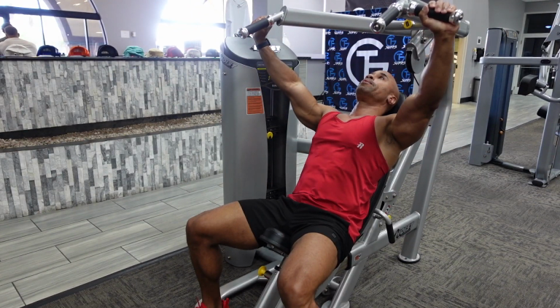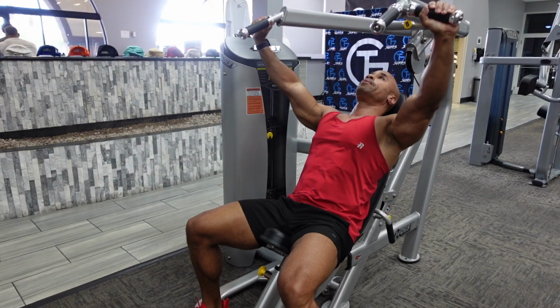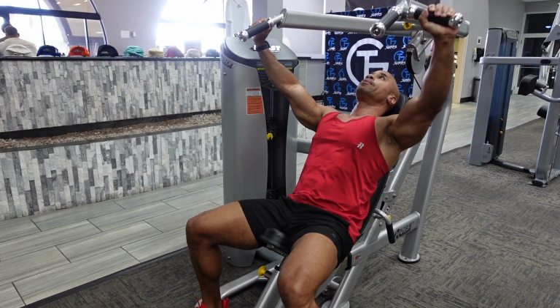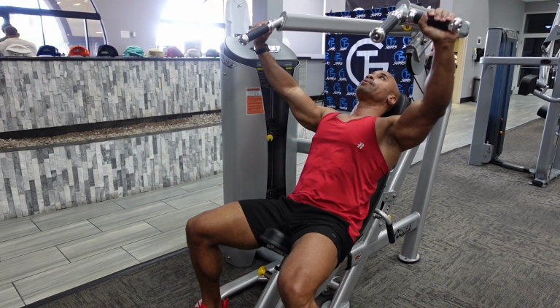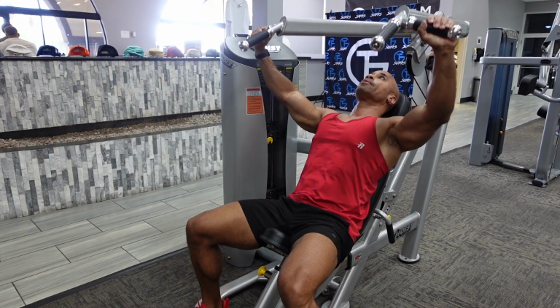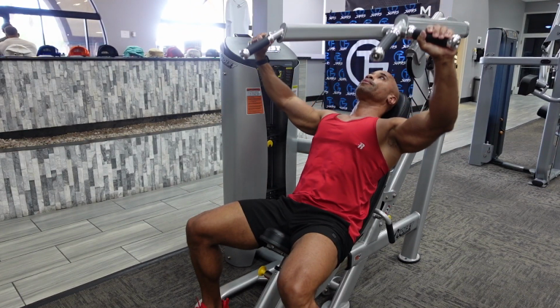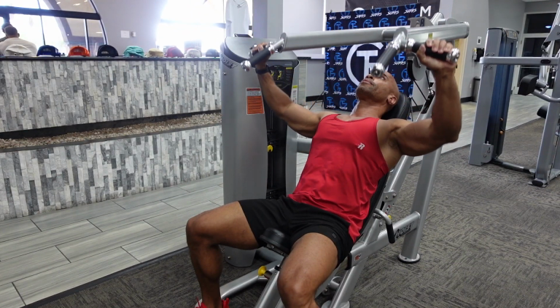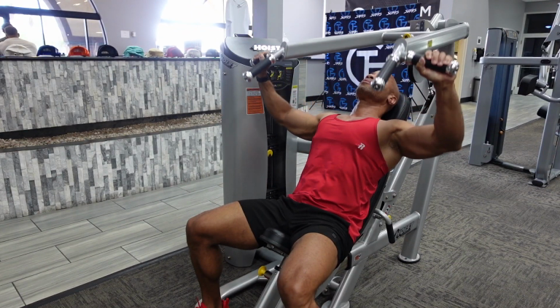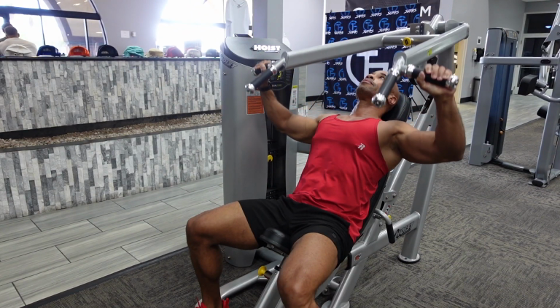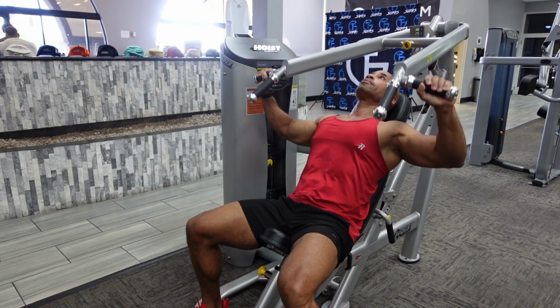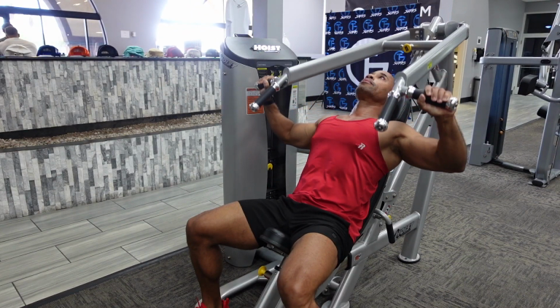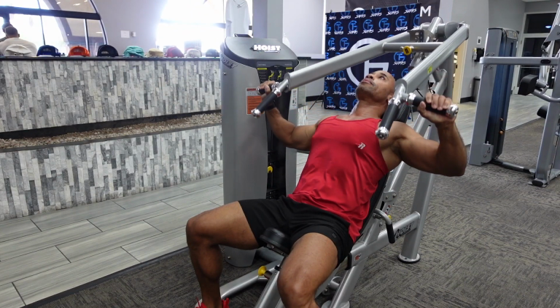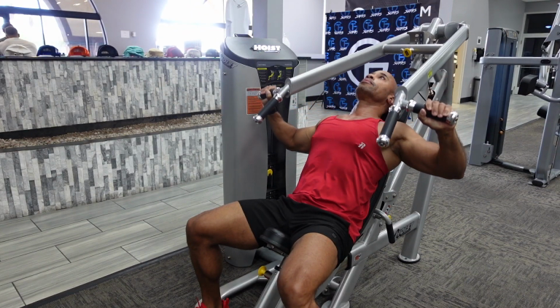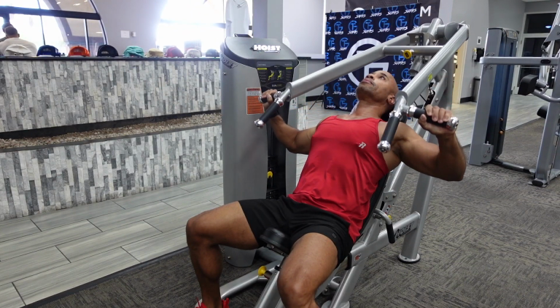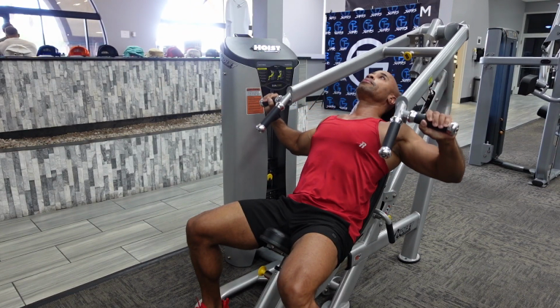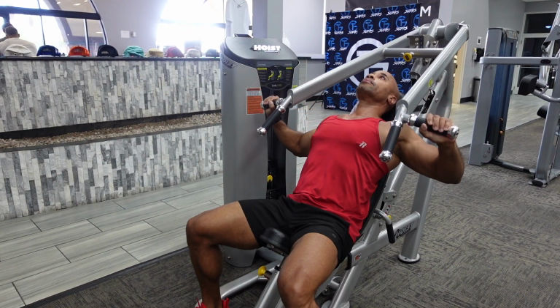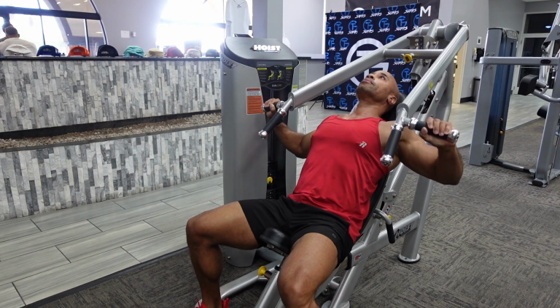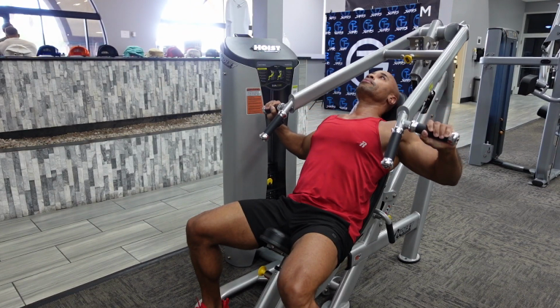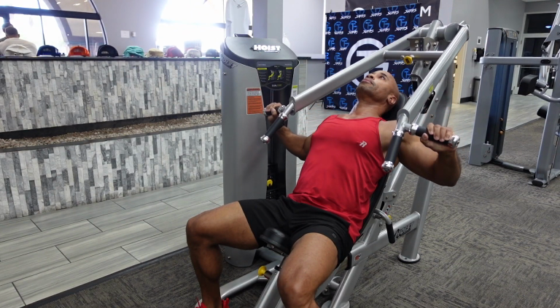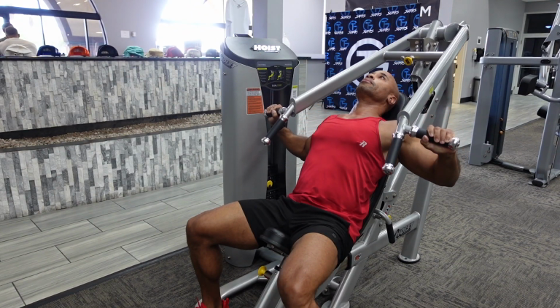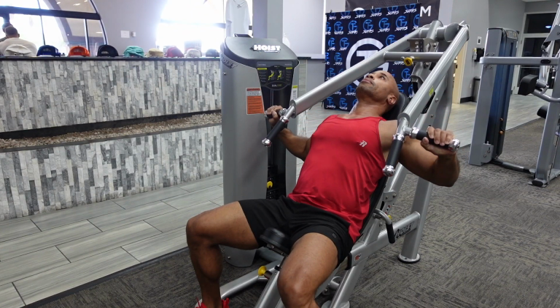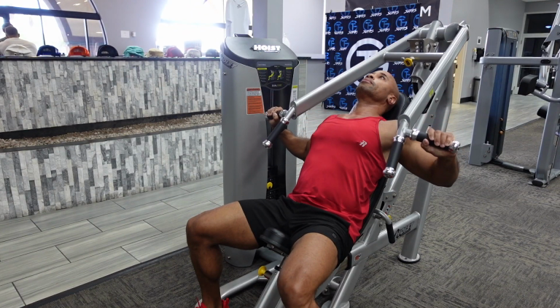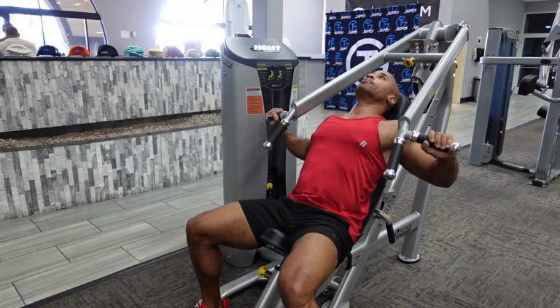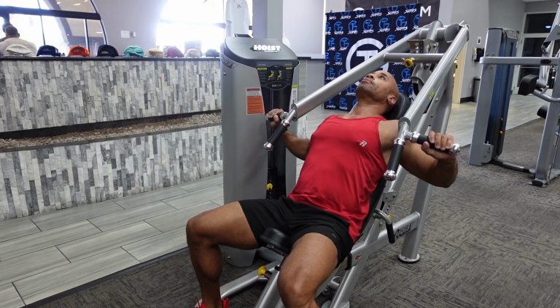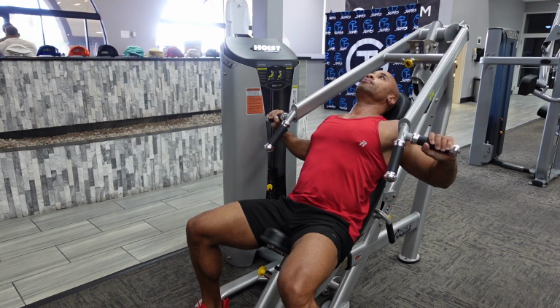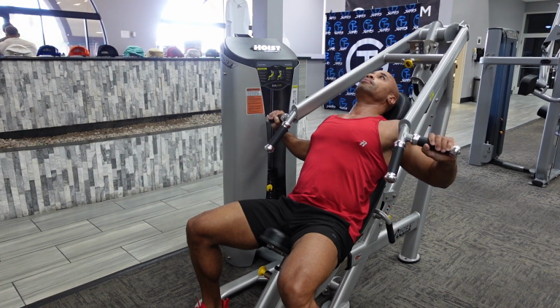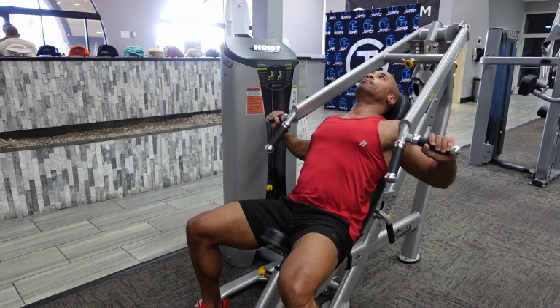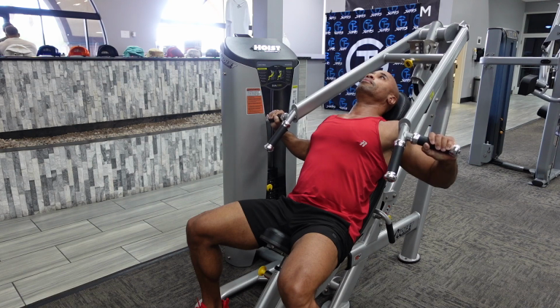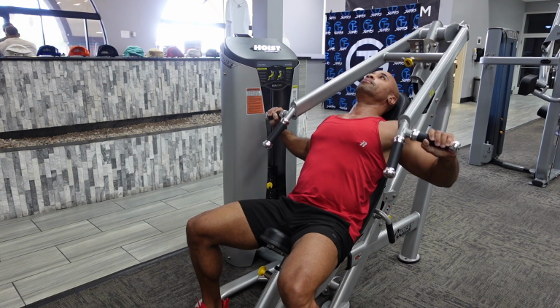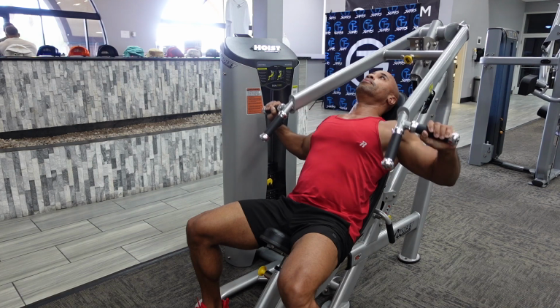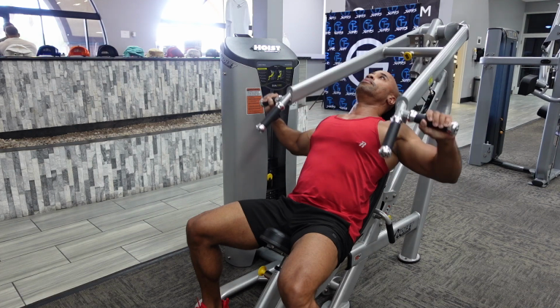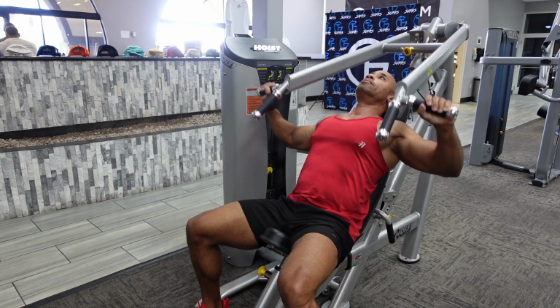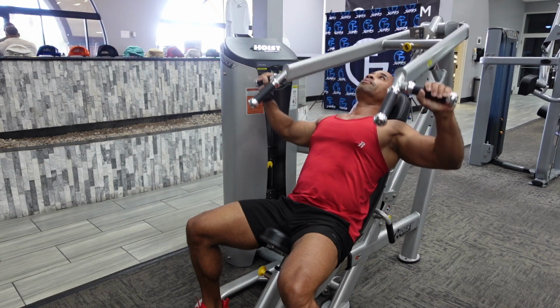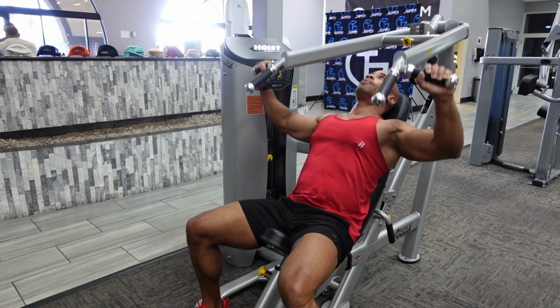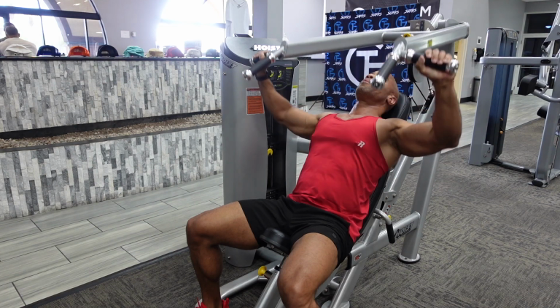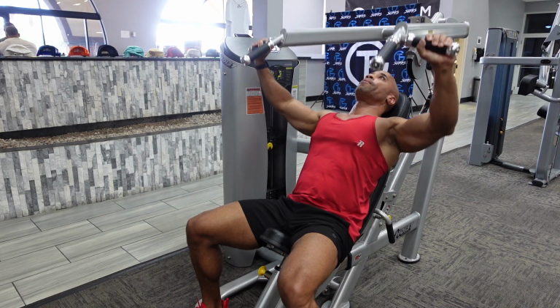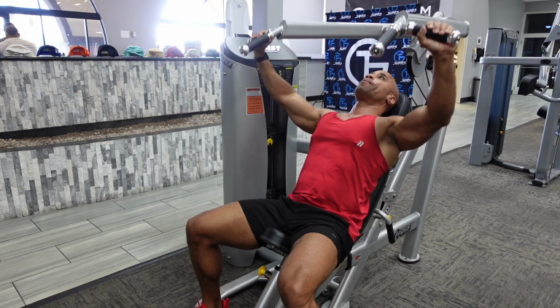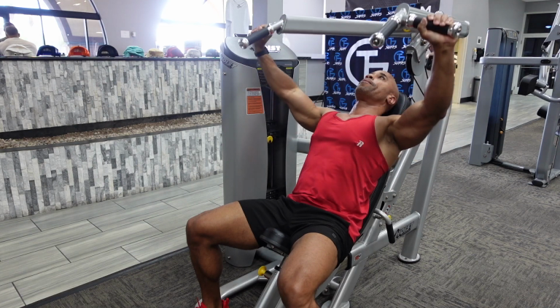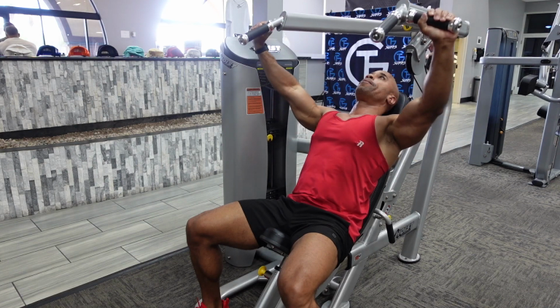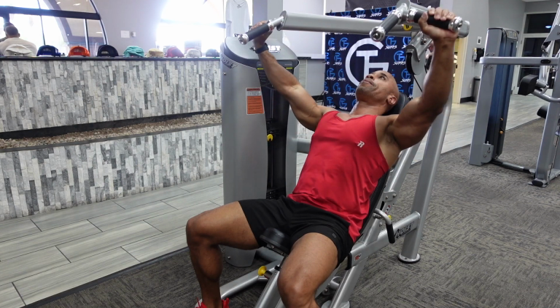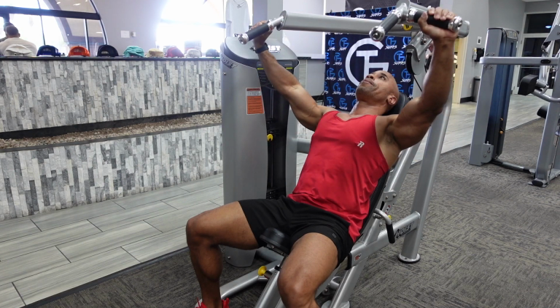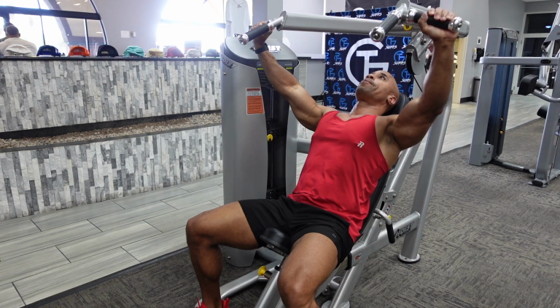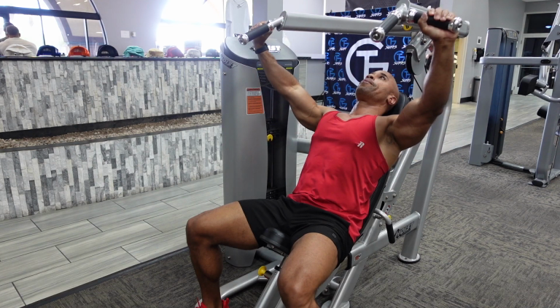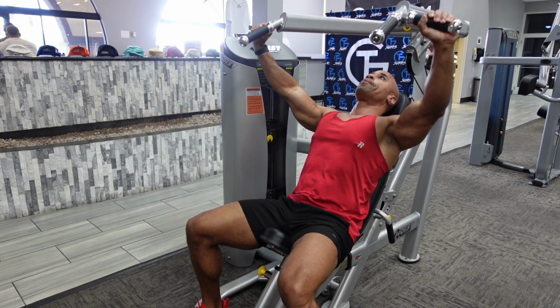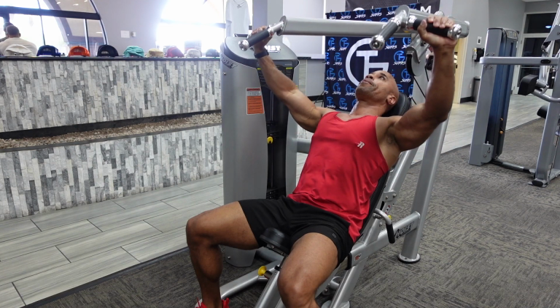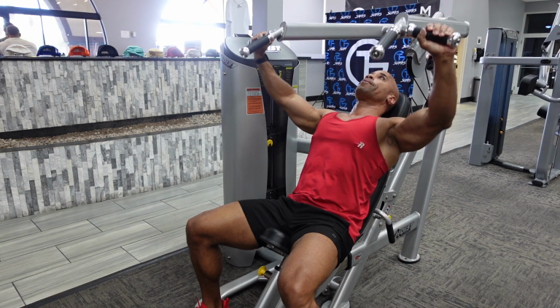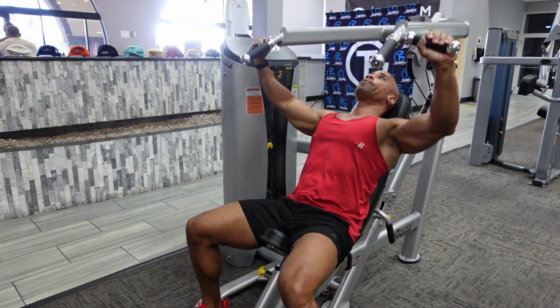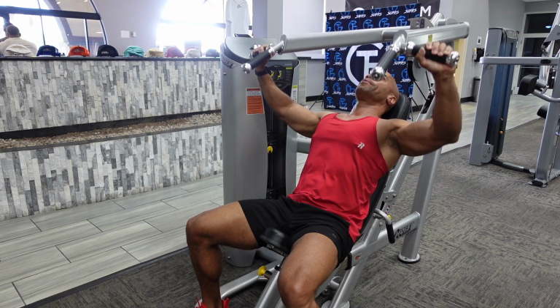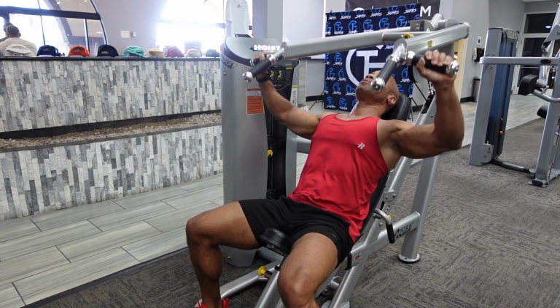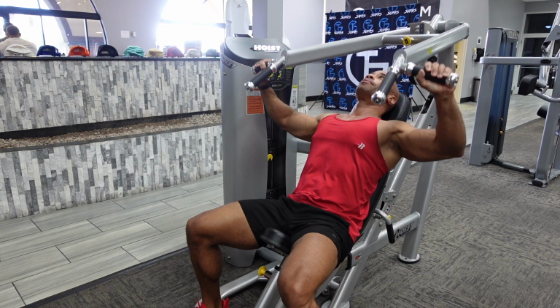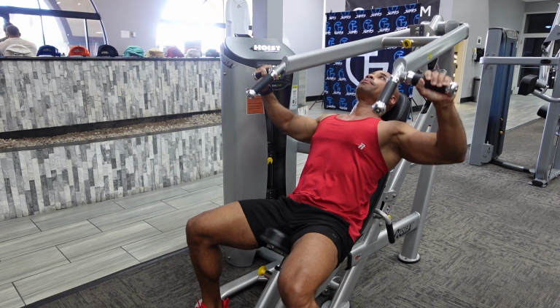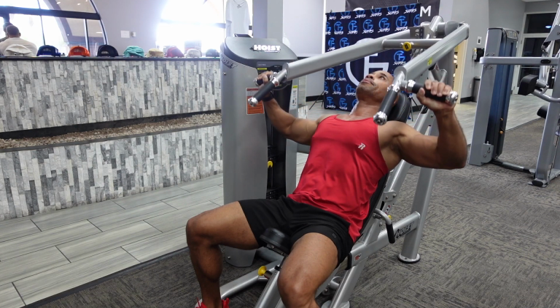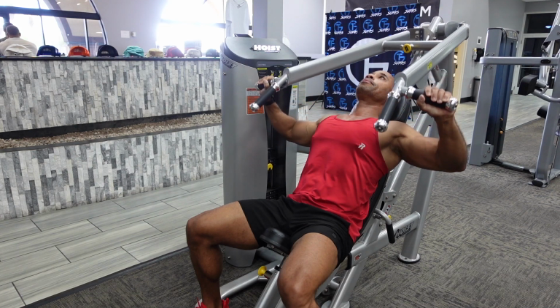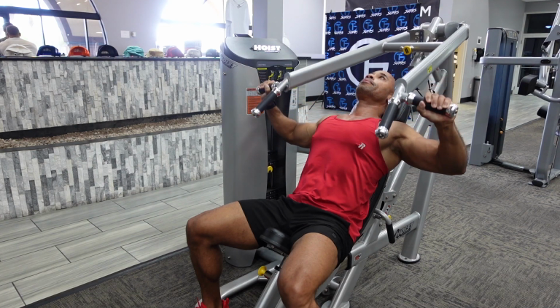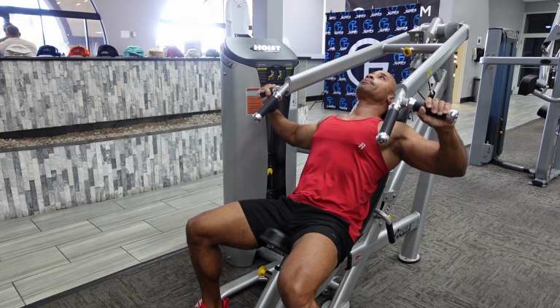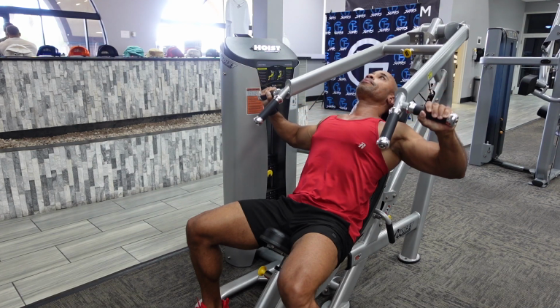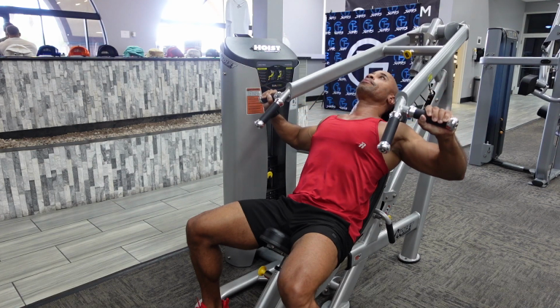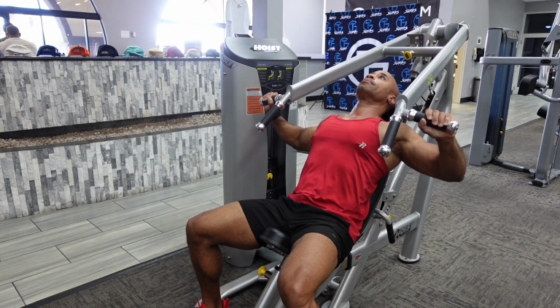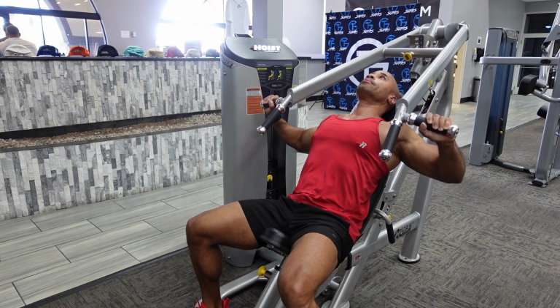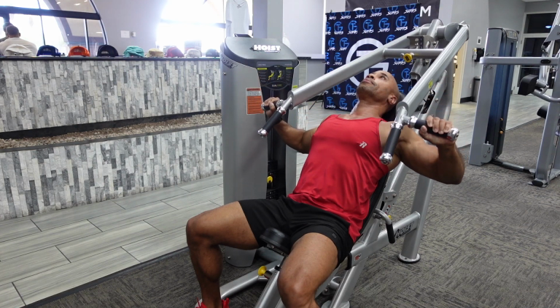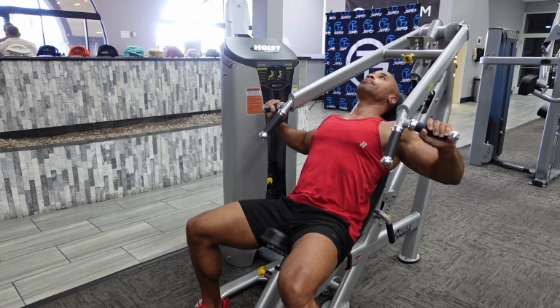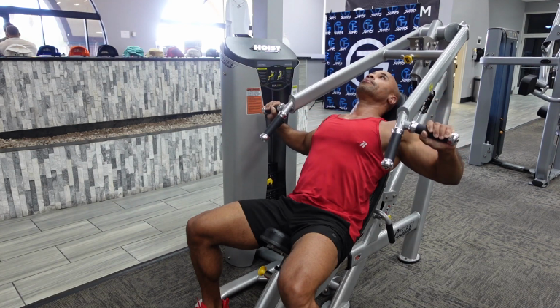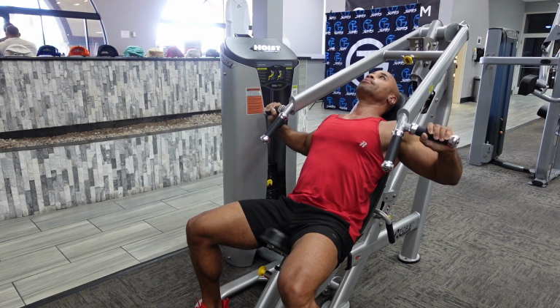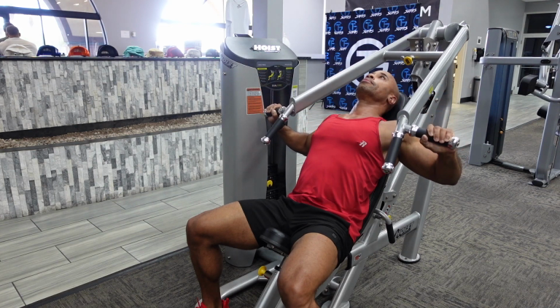Your elbows are not going to be directly out parallel to your shoulders. You want to tuck them down slightly towards your body.